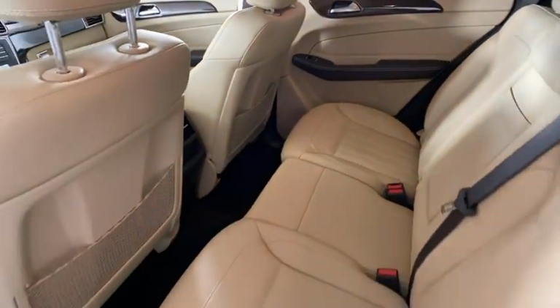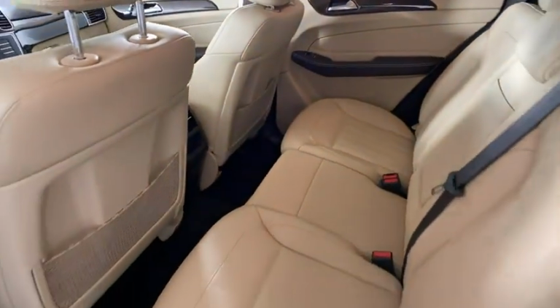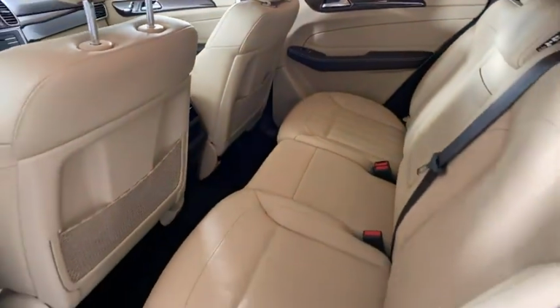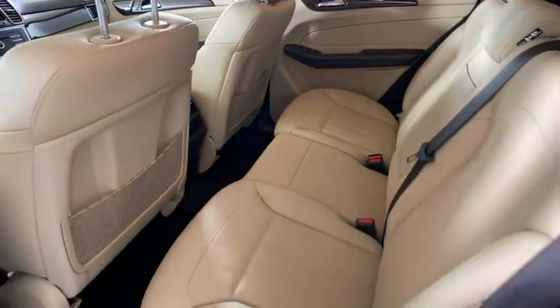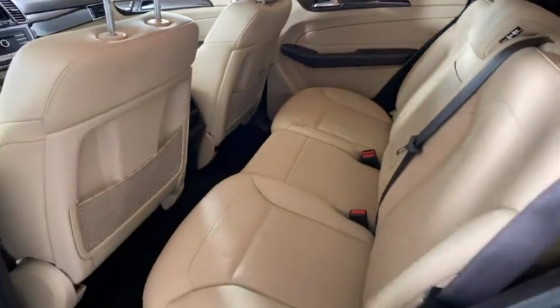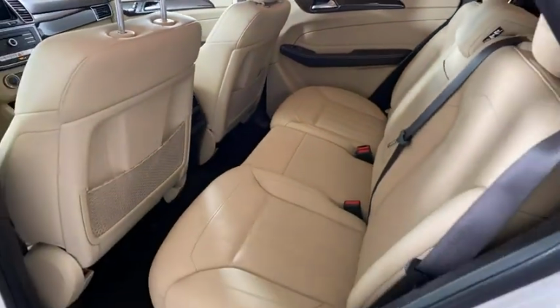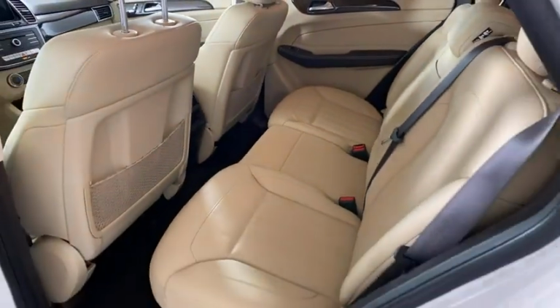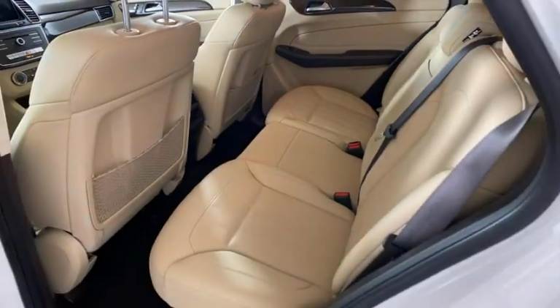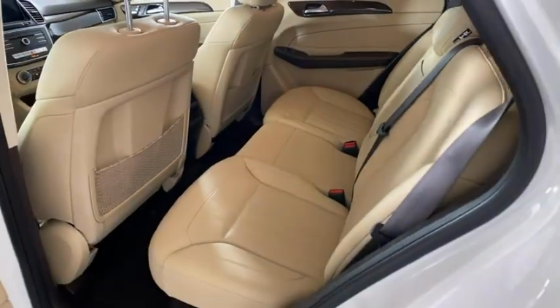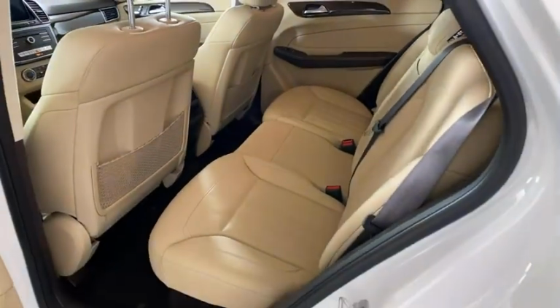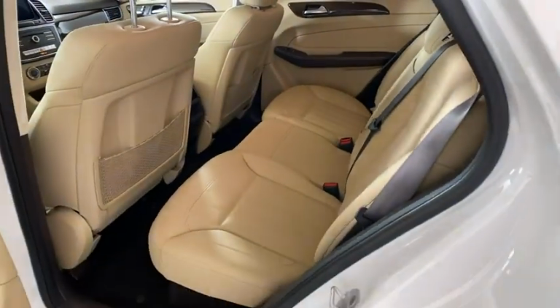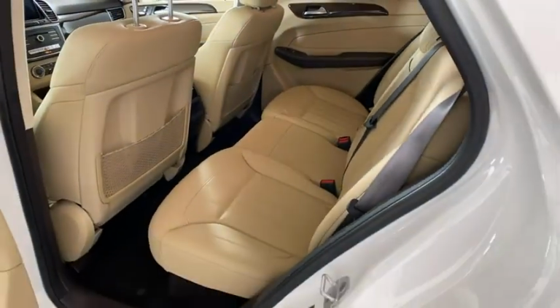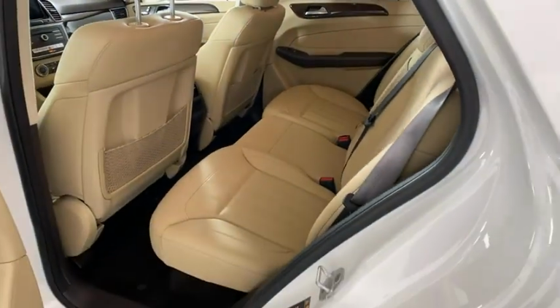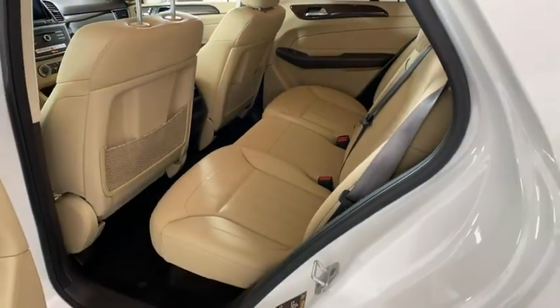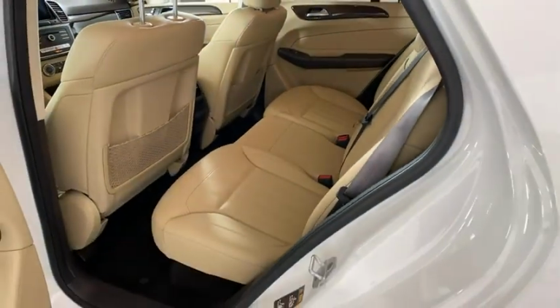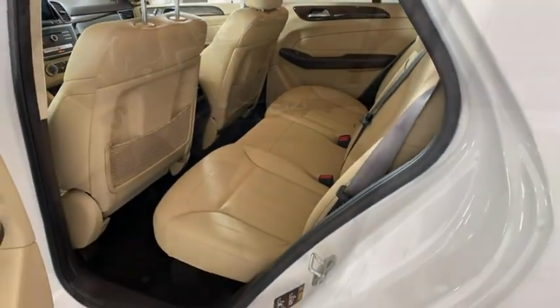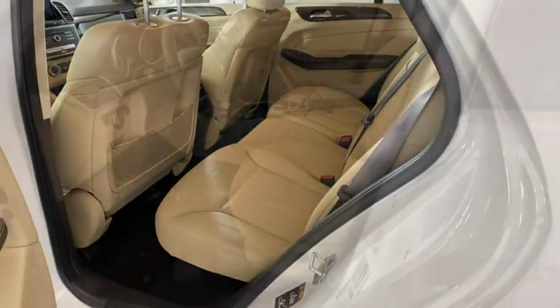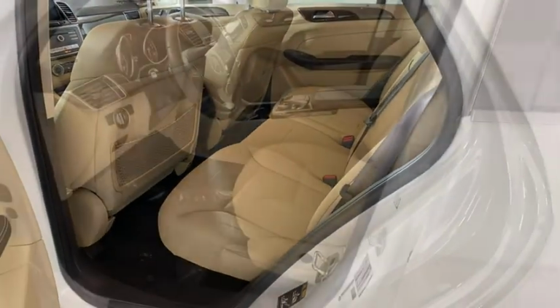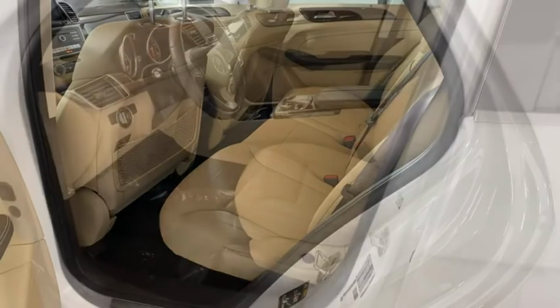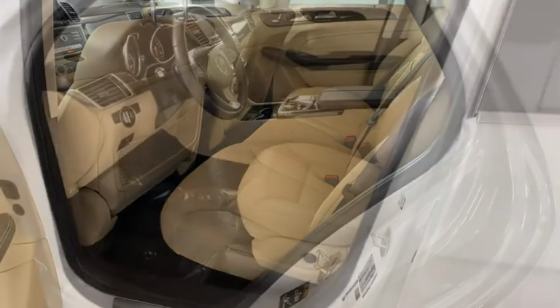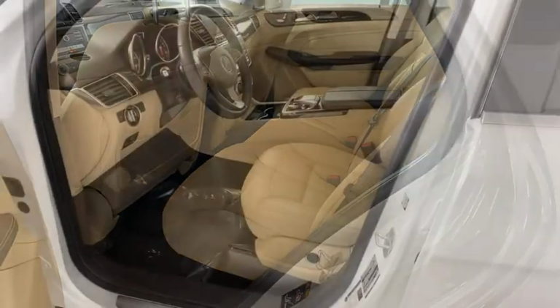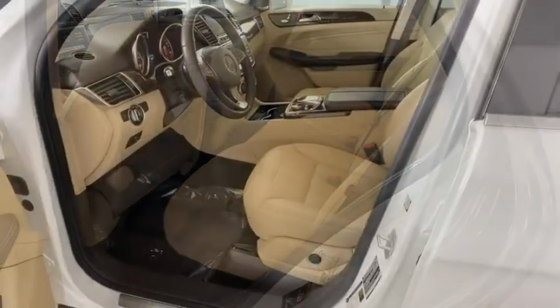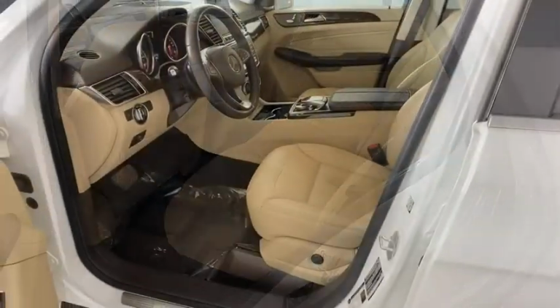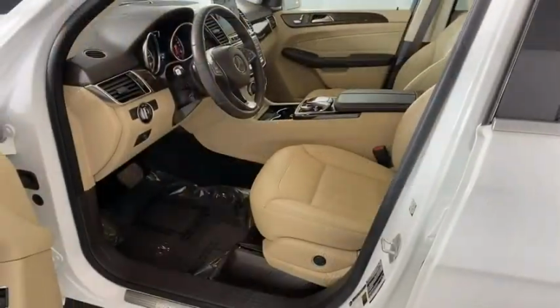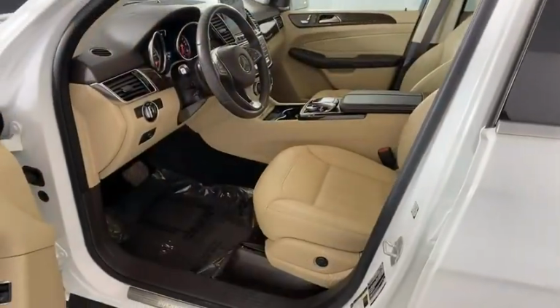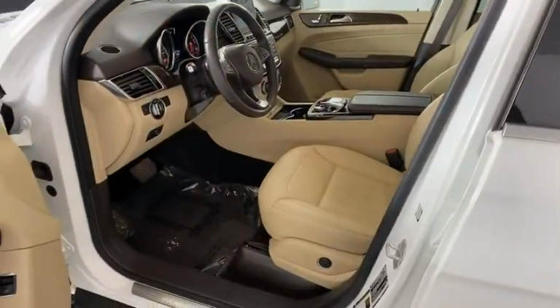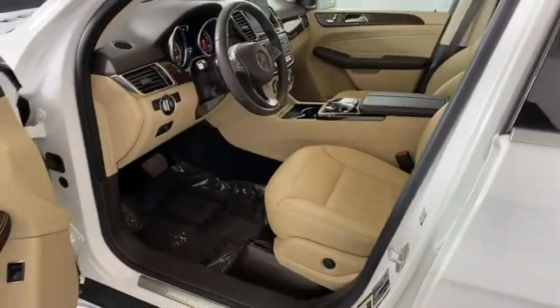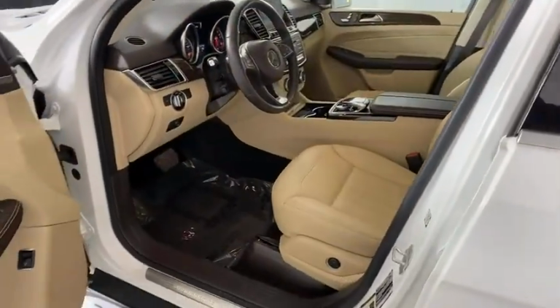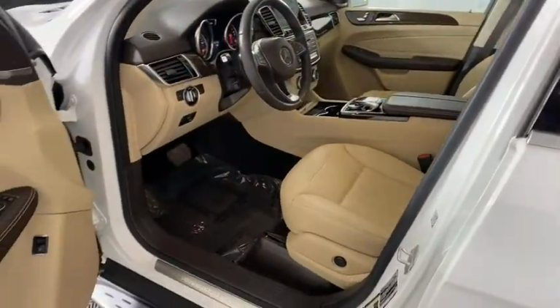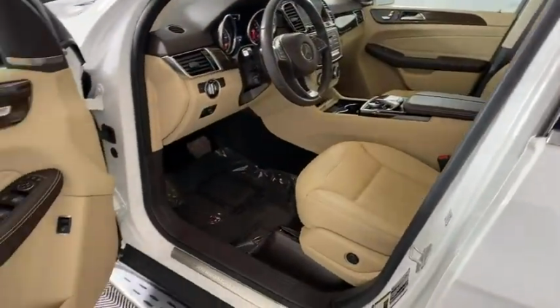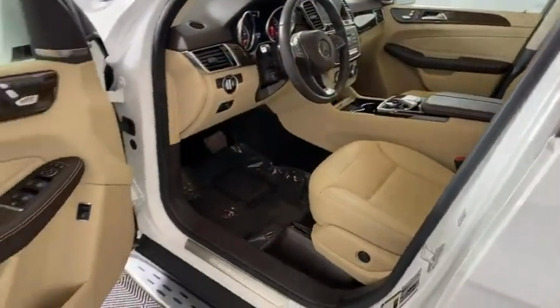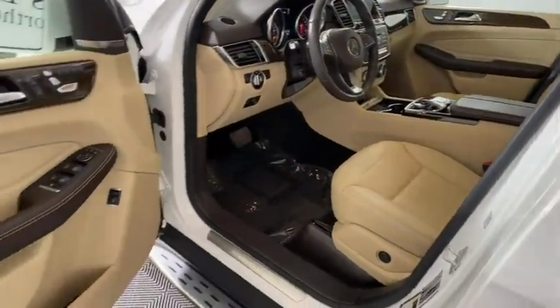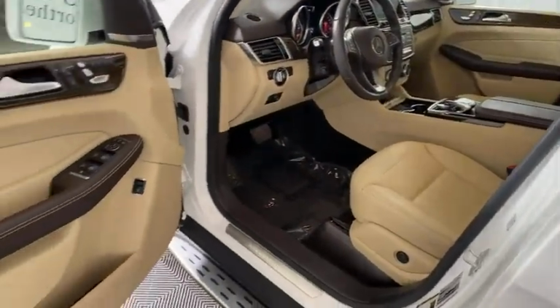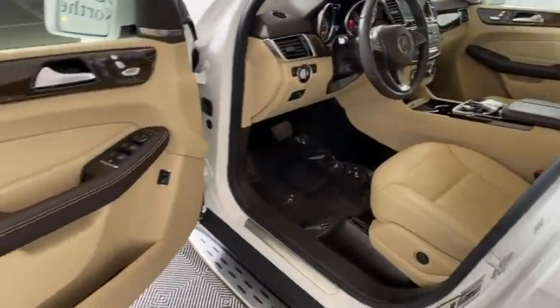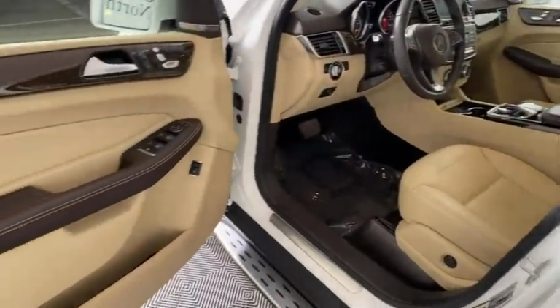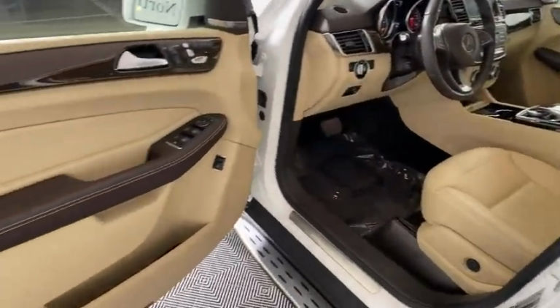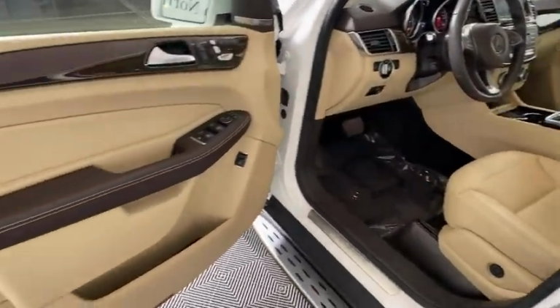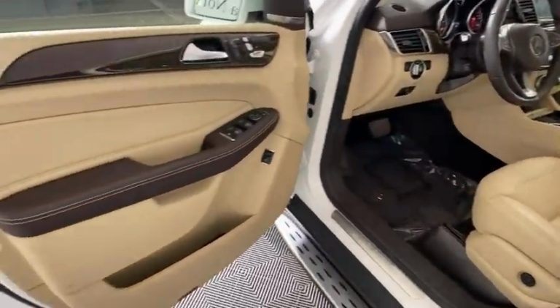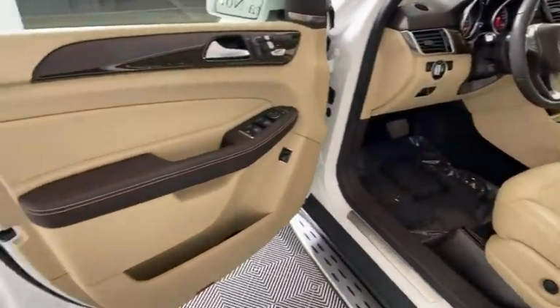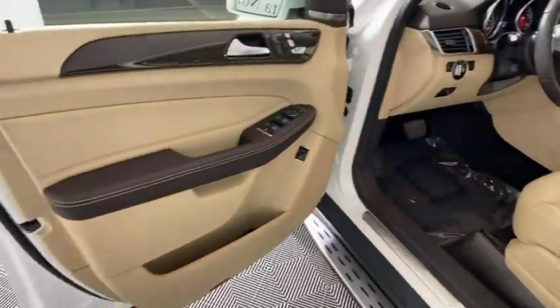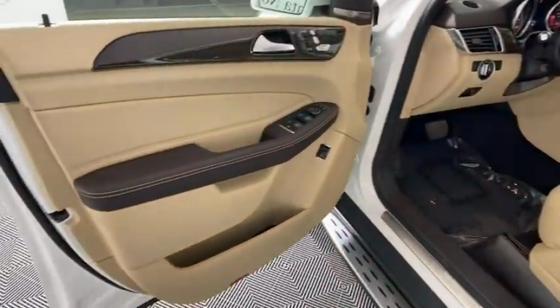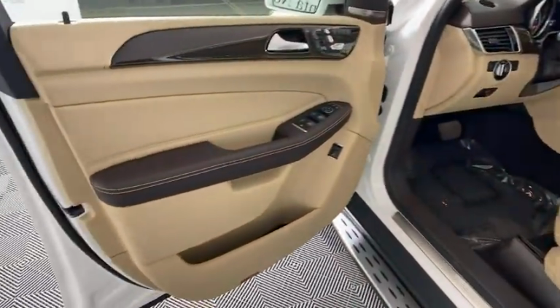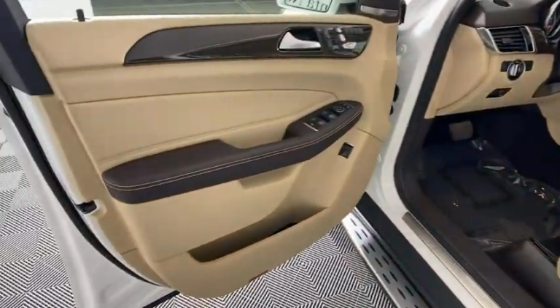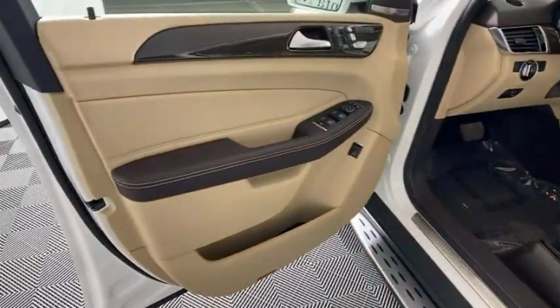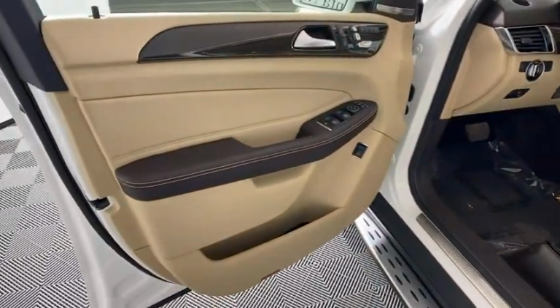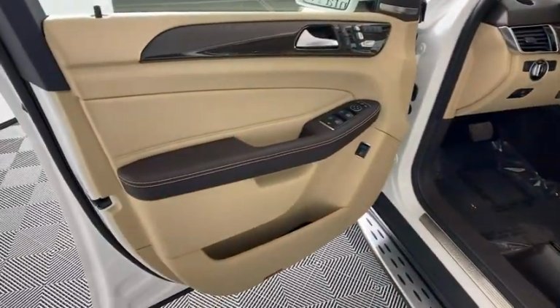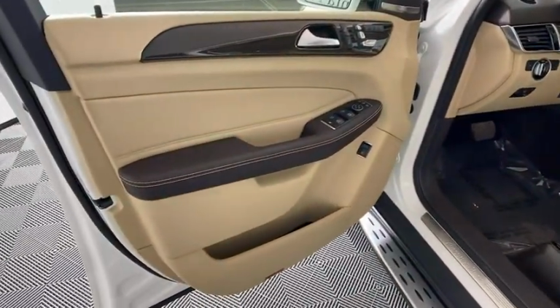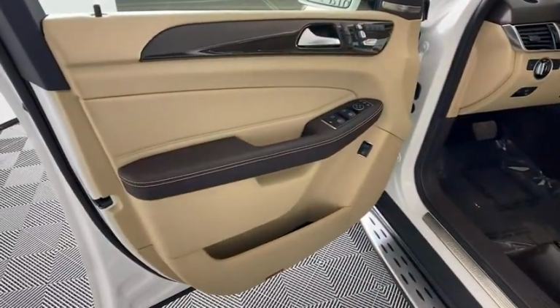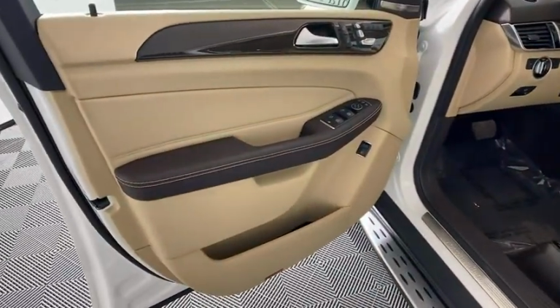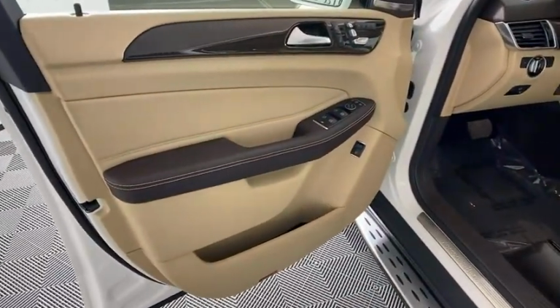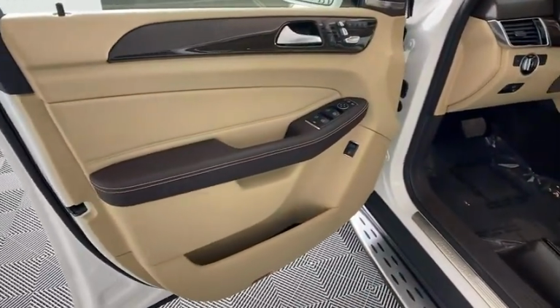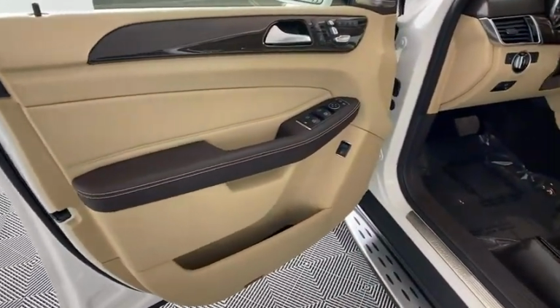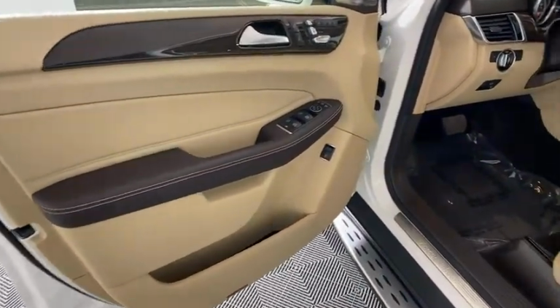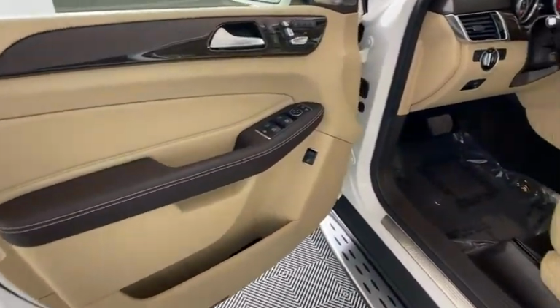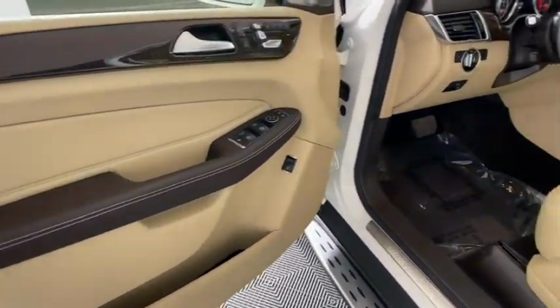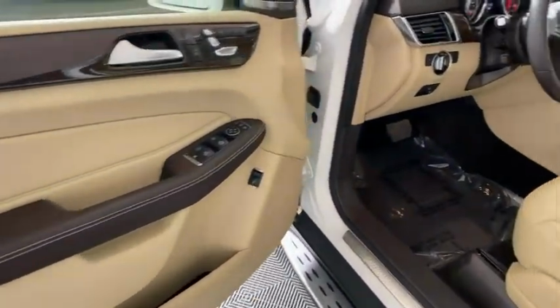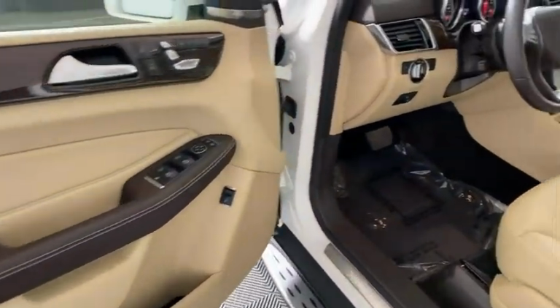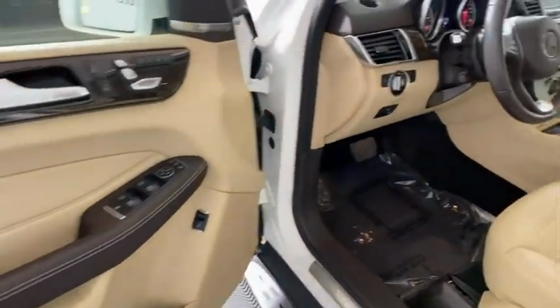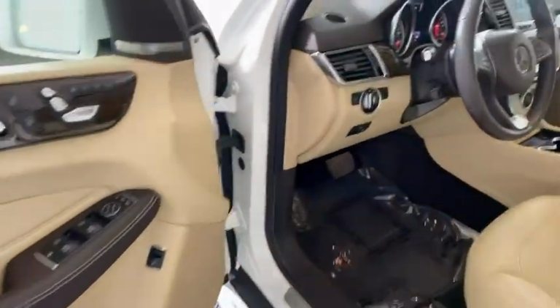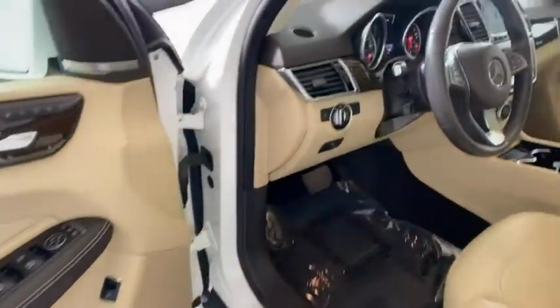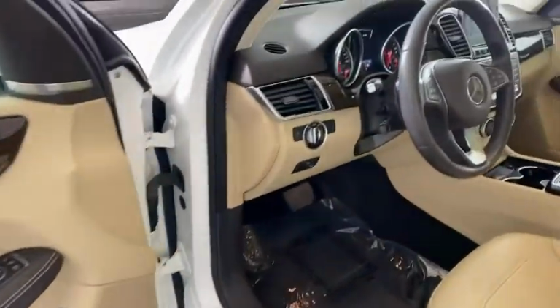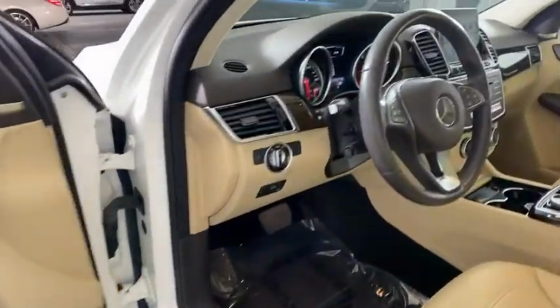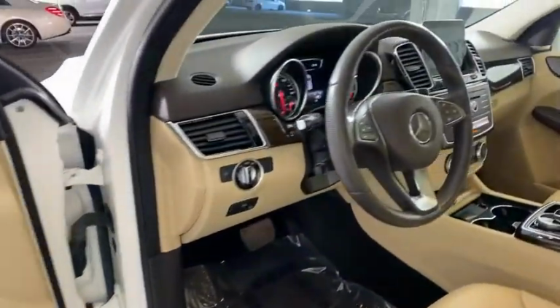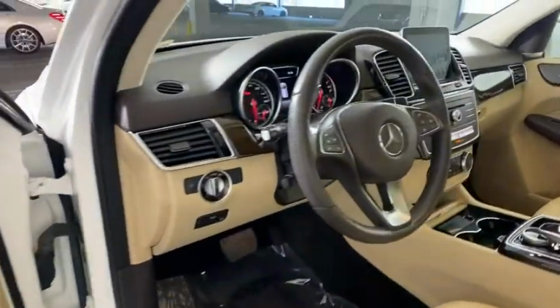Compass, rear window defroster, security system, electronic stability control, tachometer, and remote keyless entry.